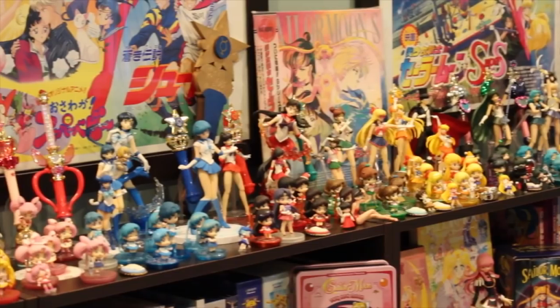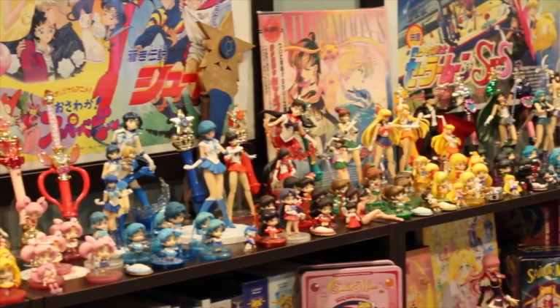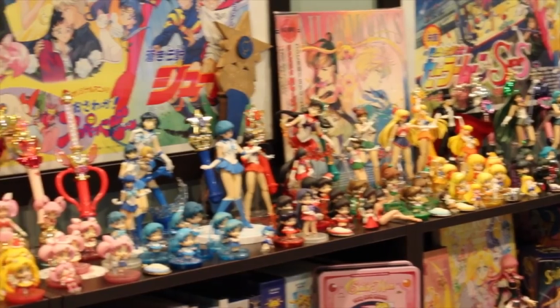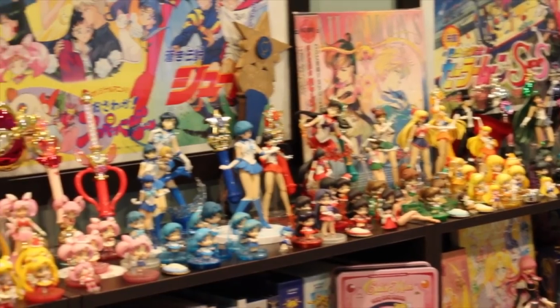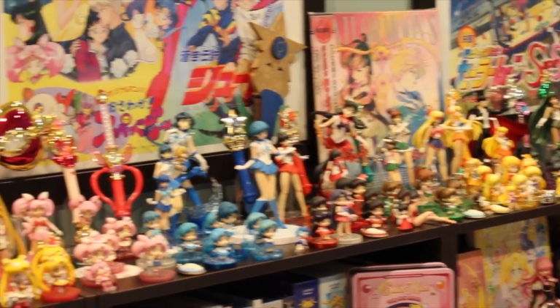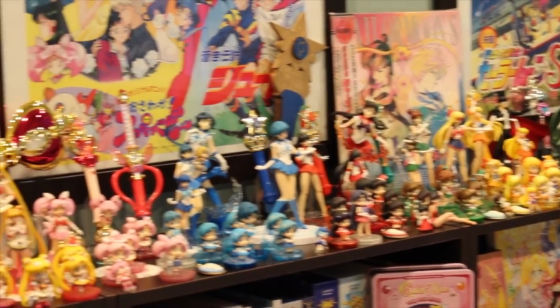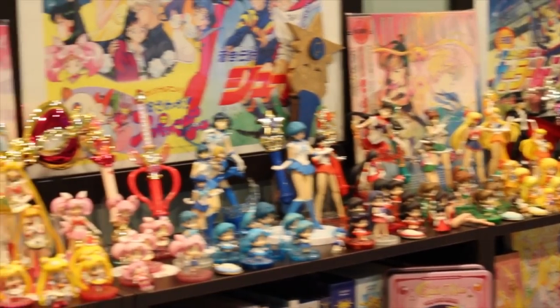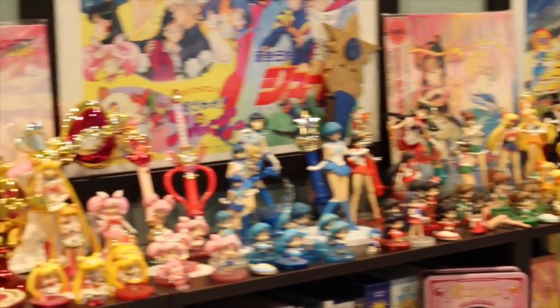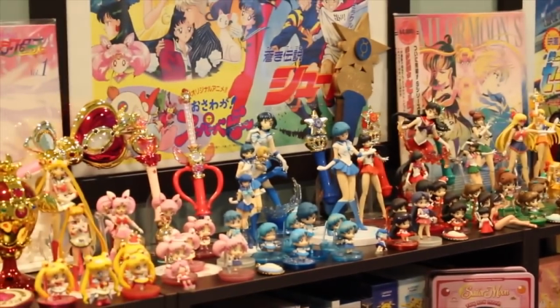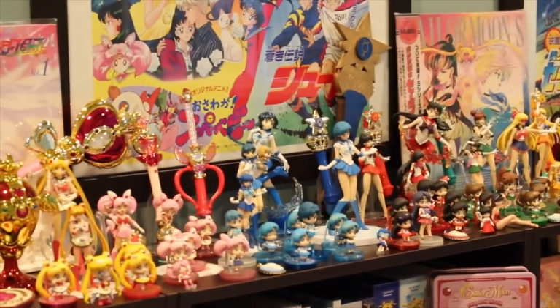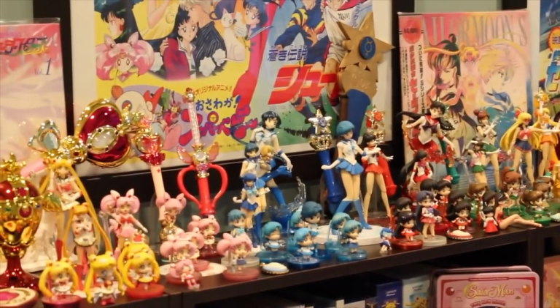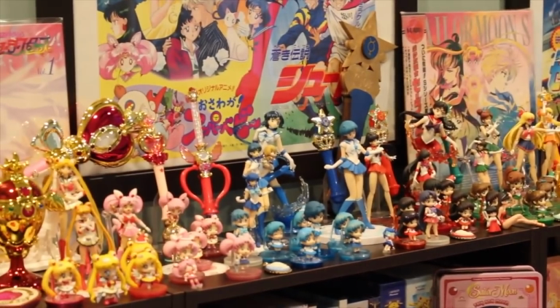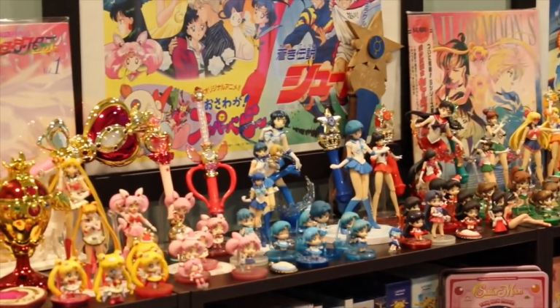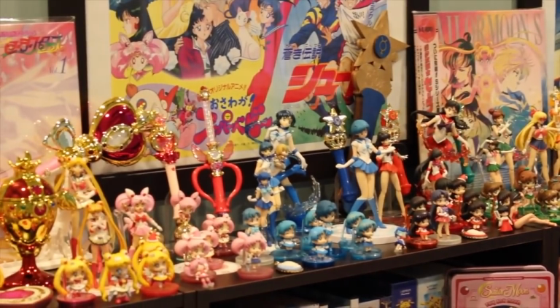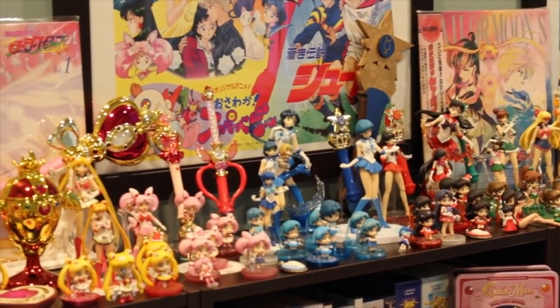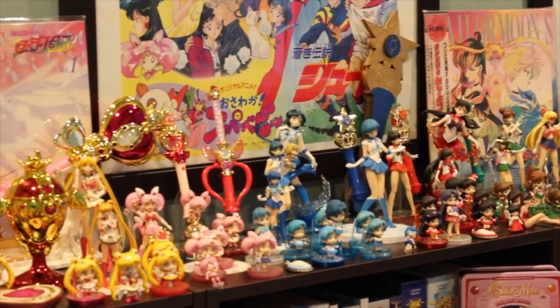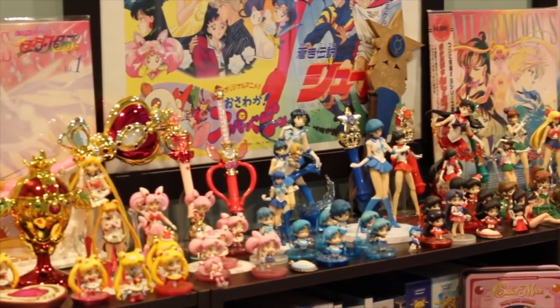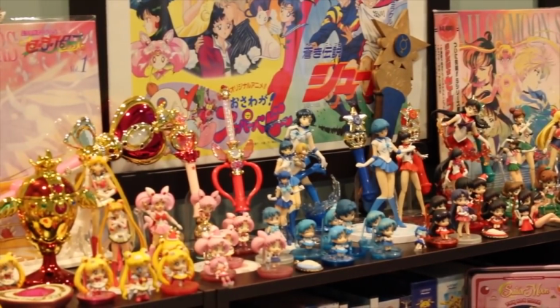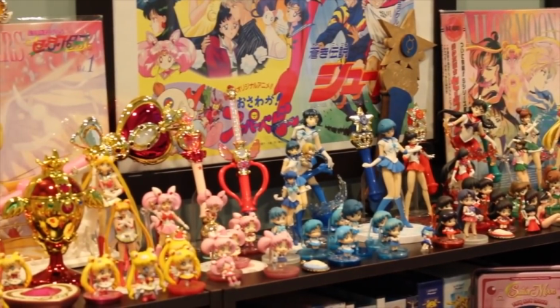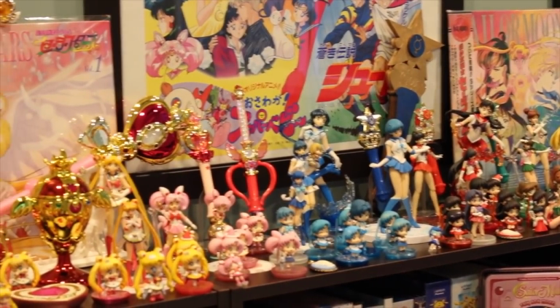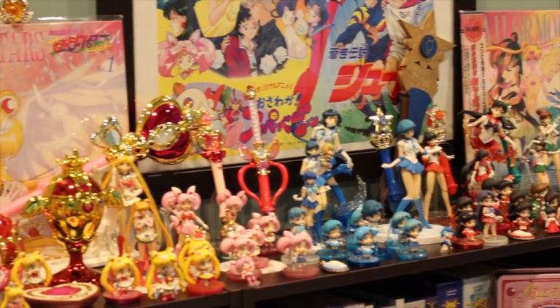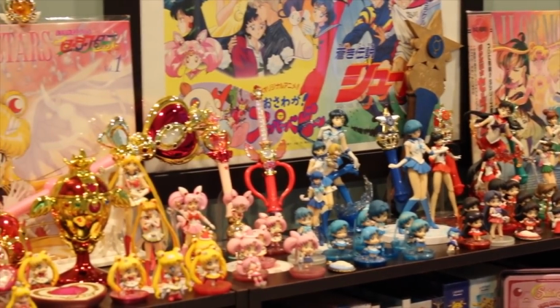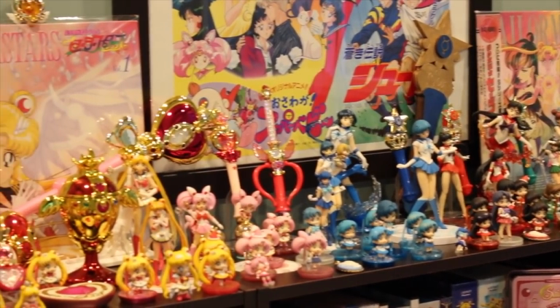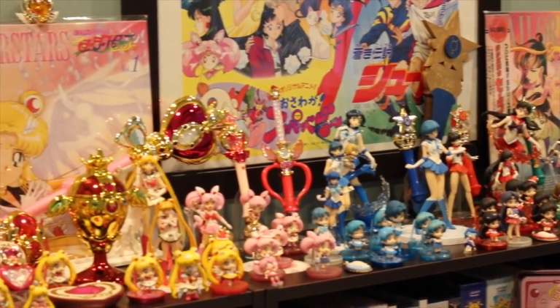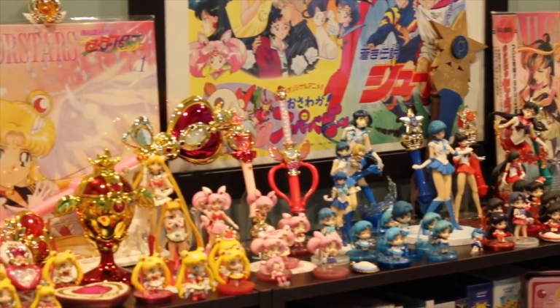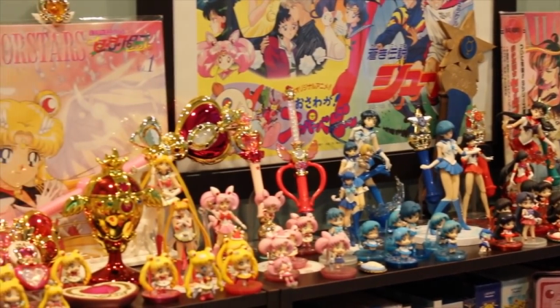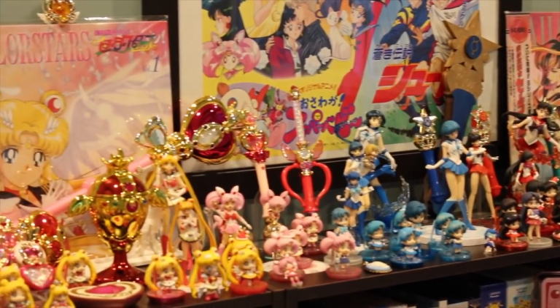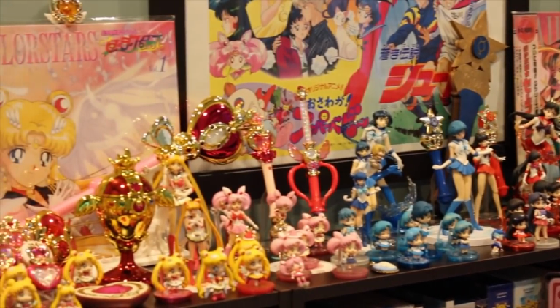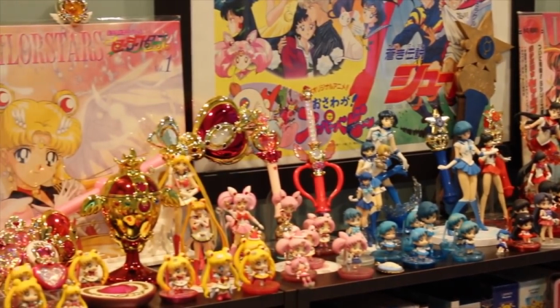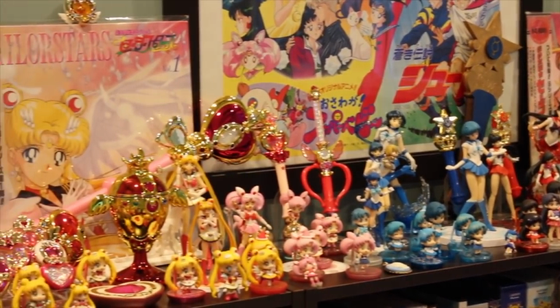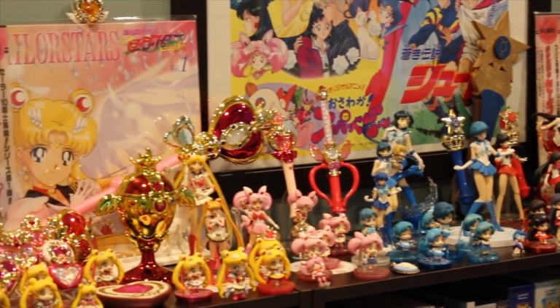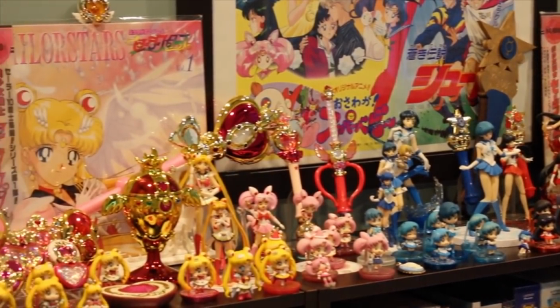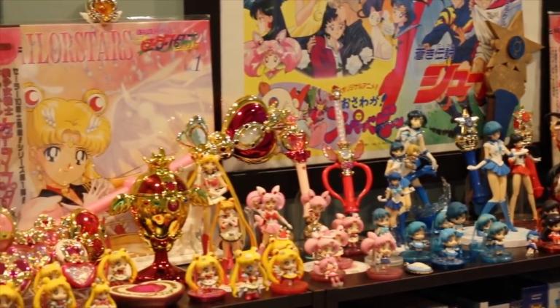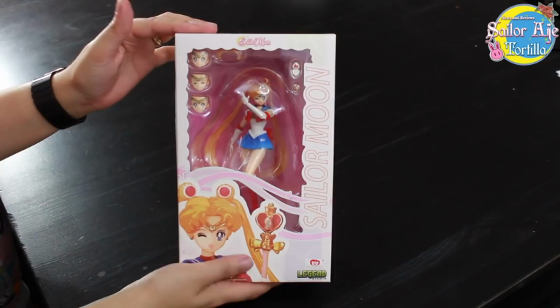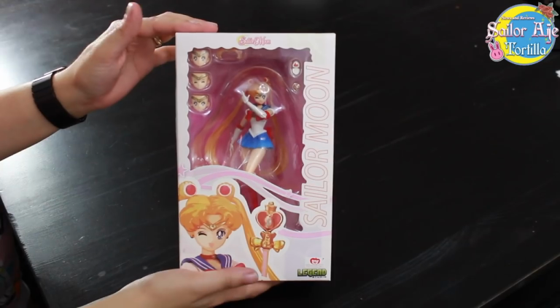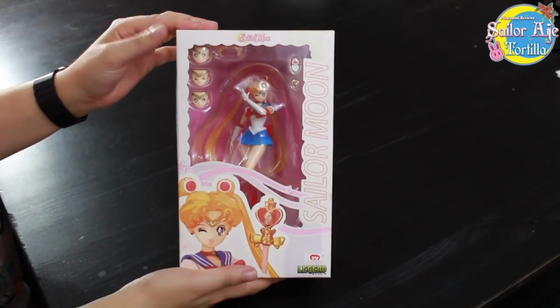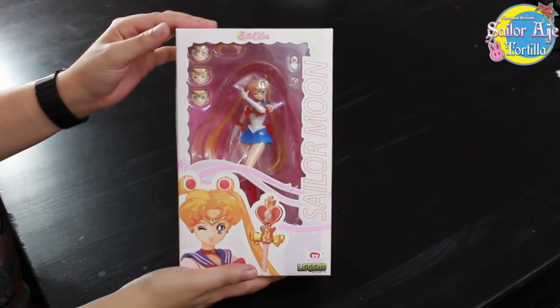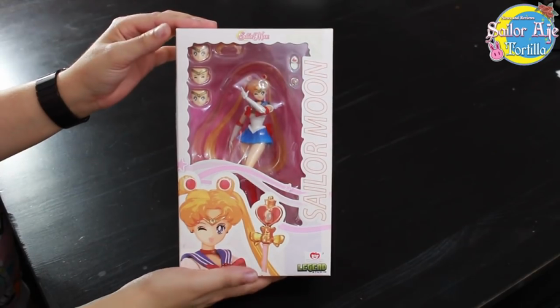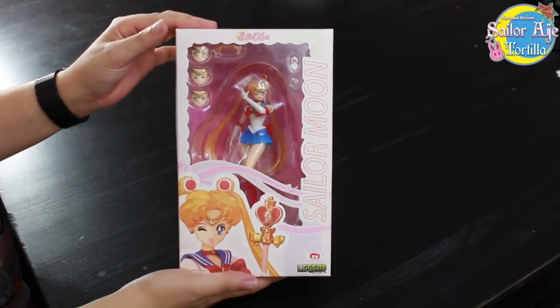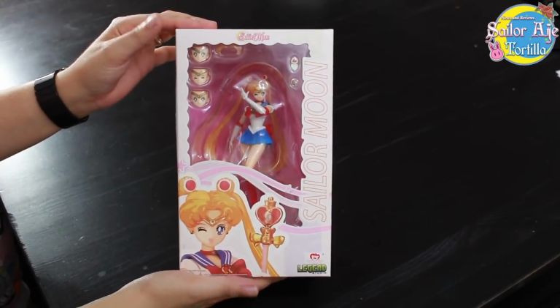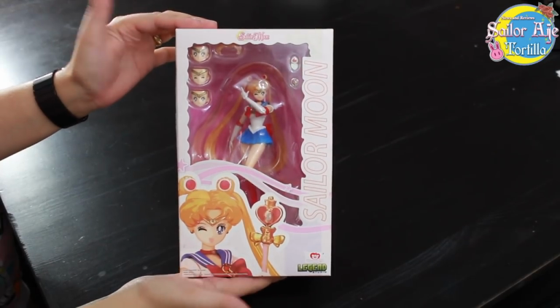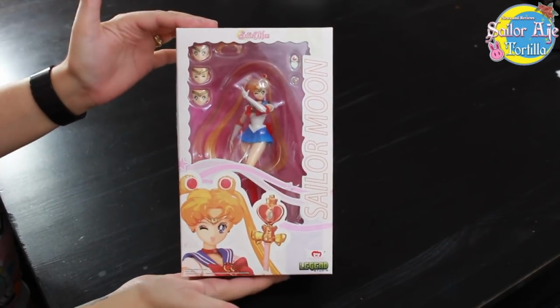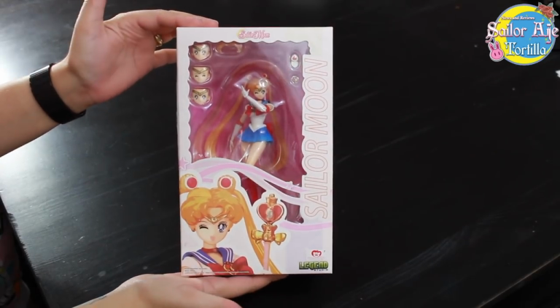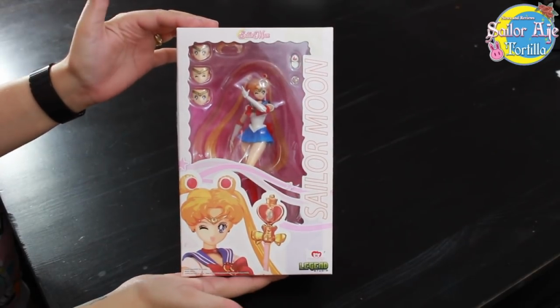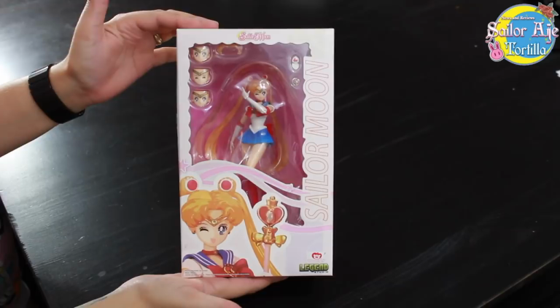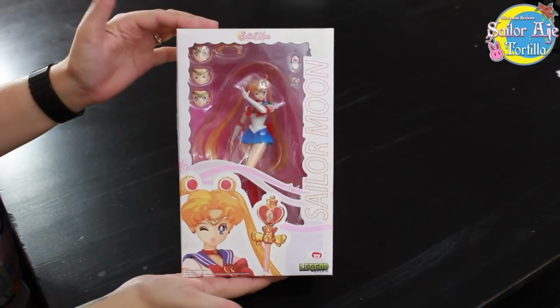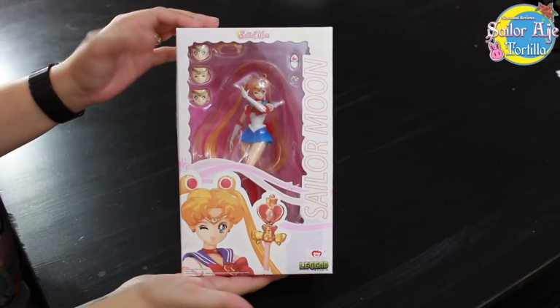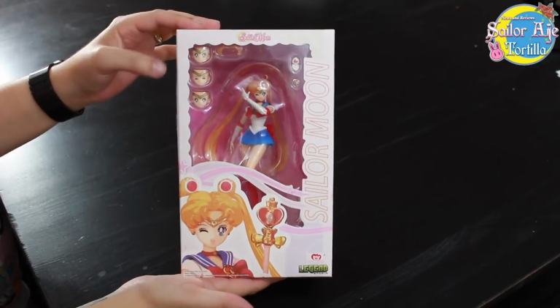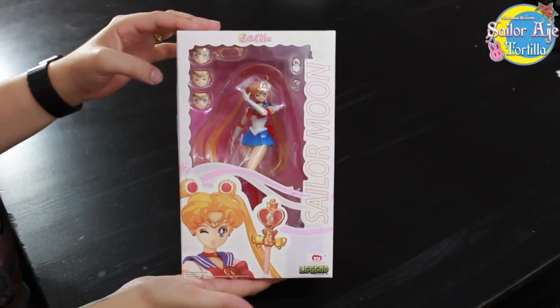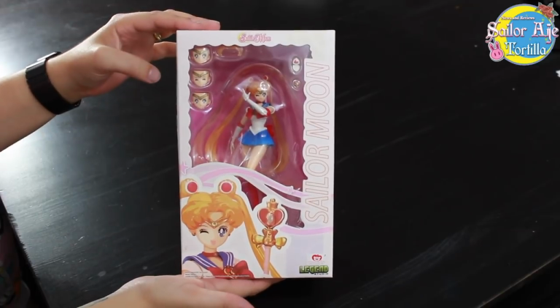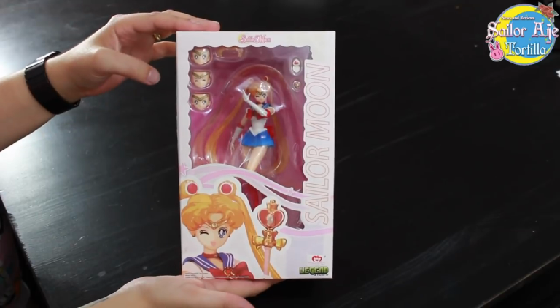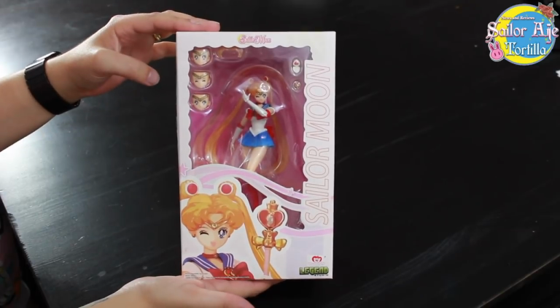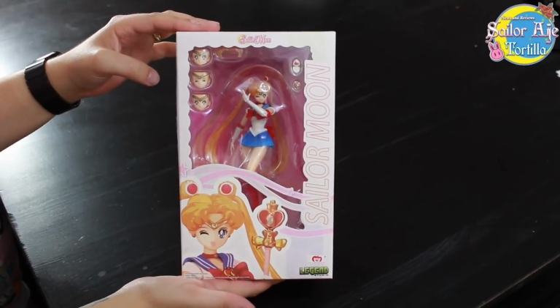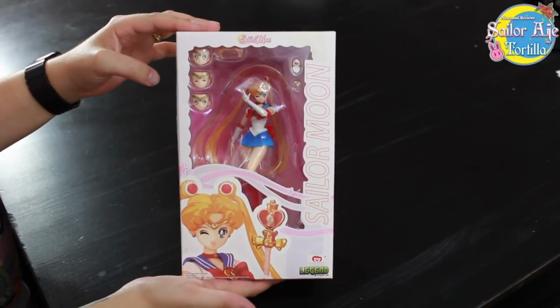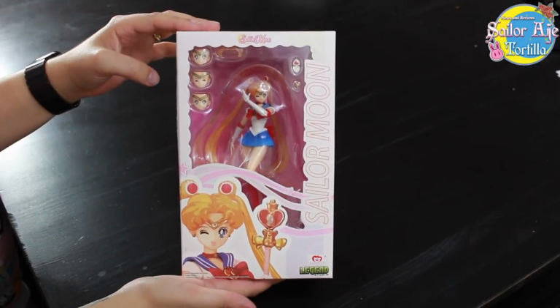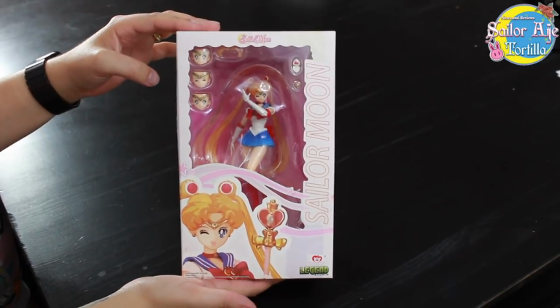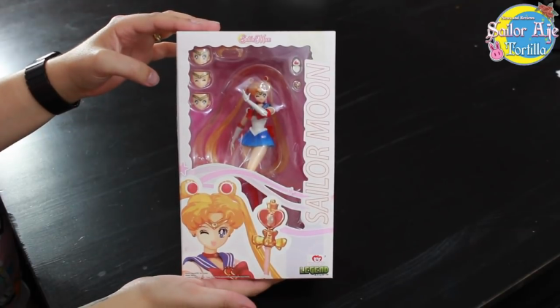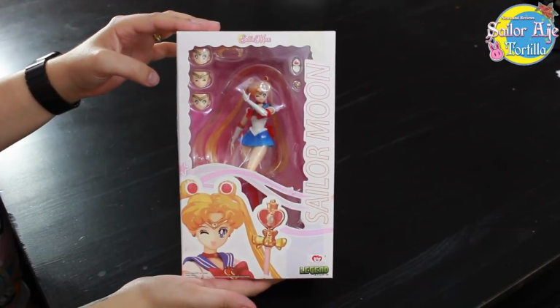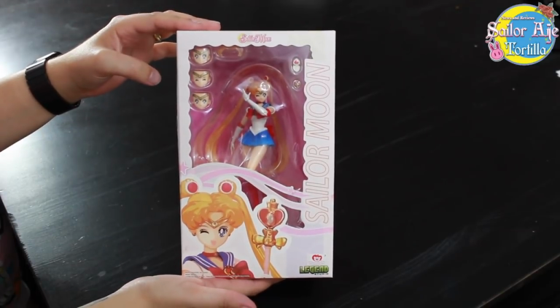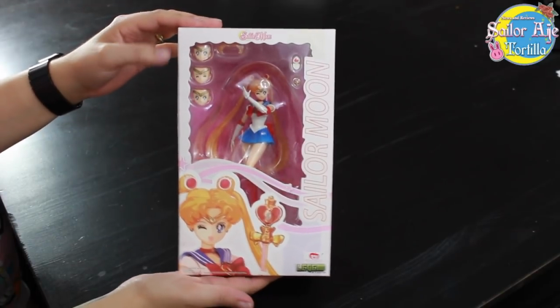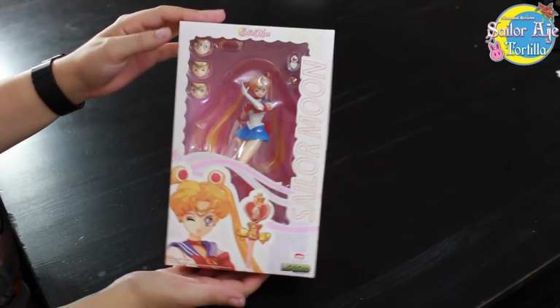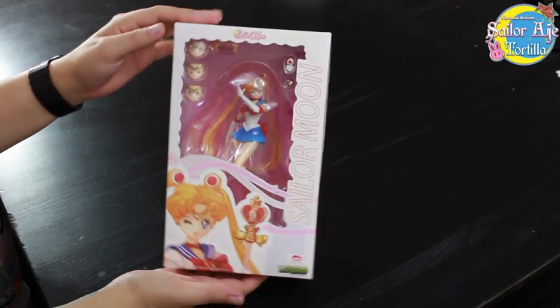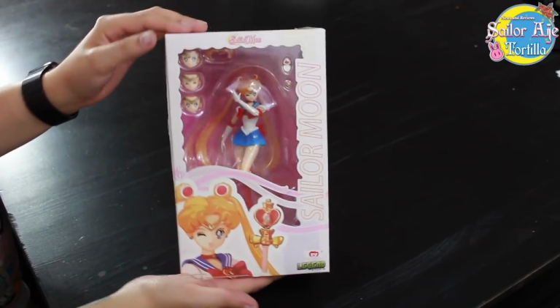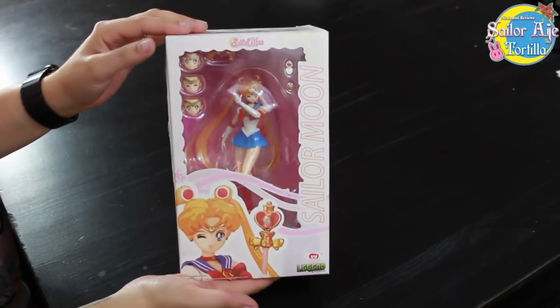Sailor Moon collectibles news and reviews. Hey guys, welcome to another Sailor Tortilla video.